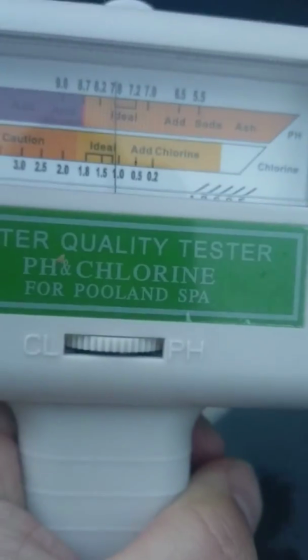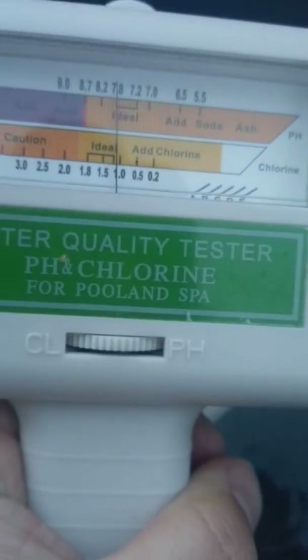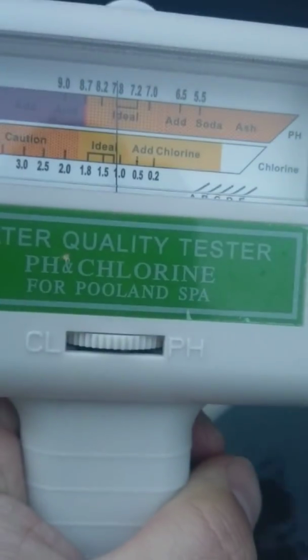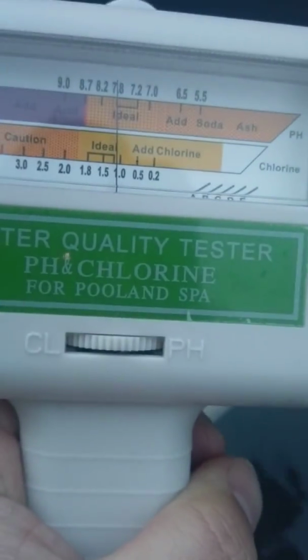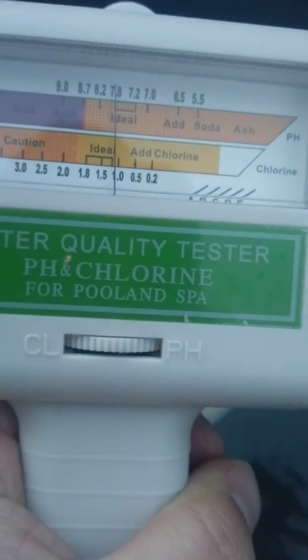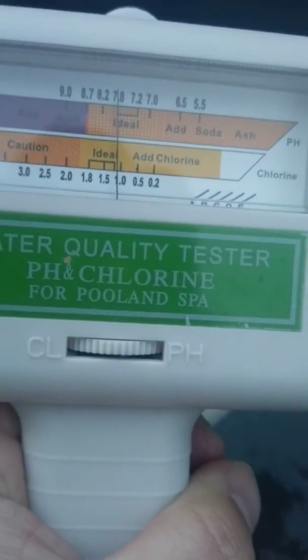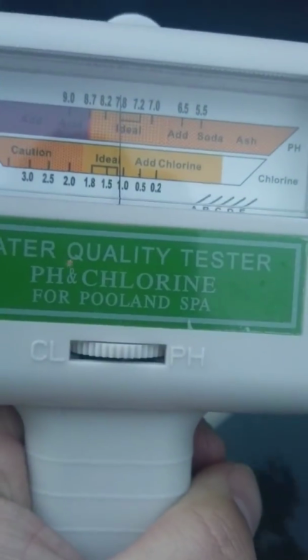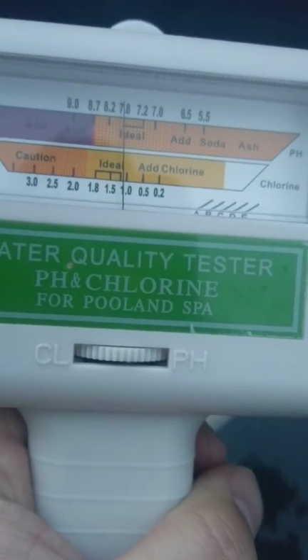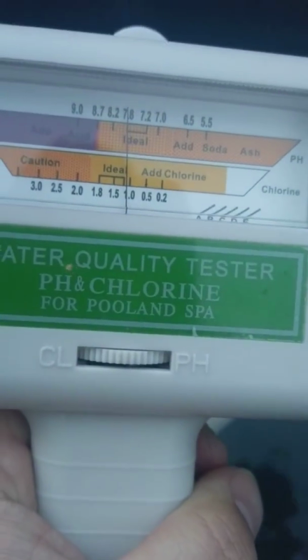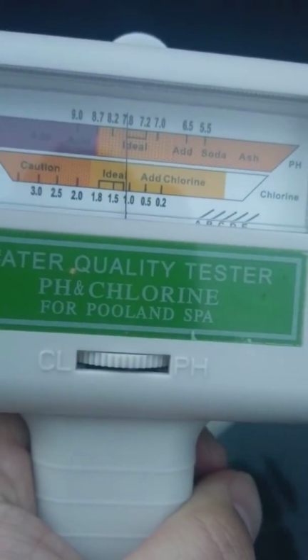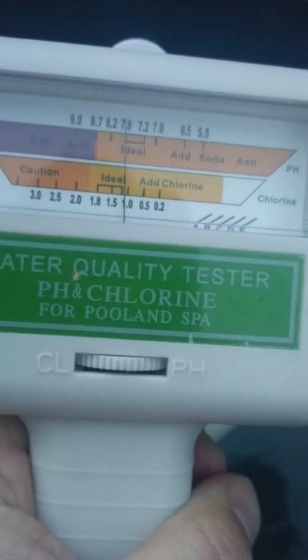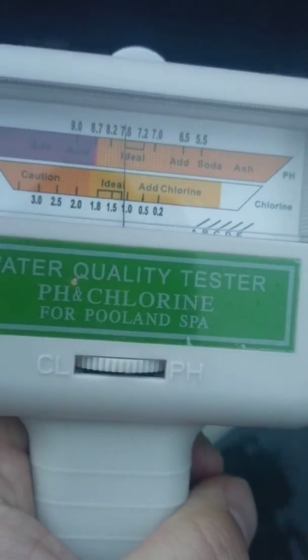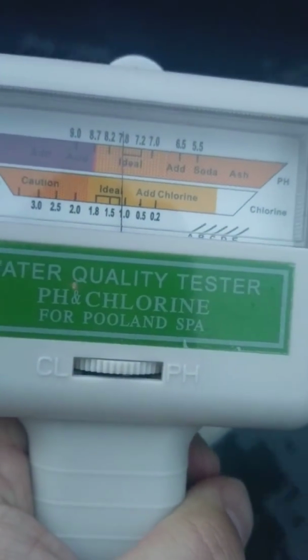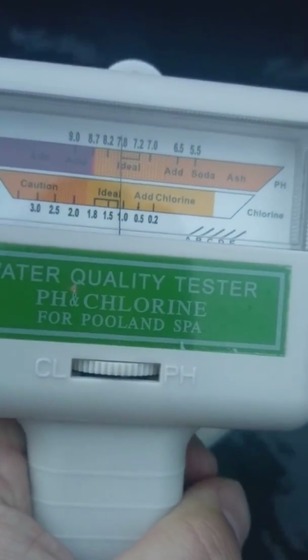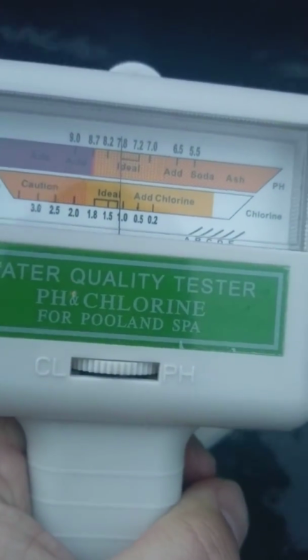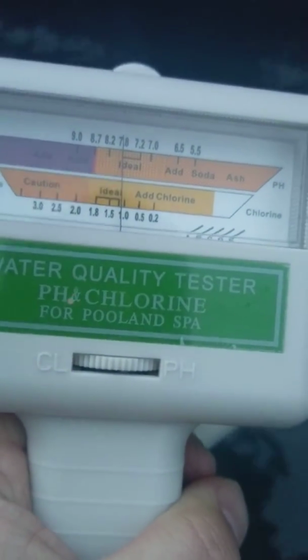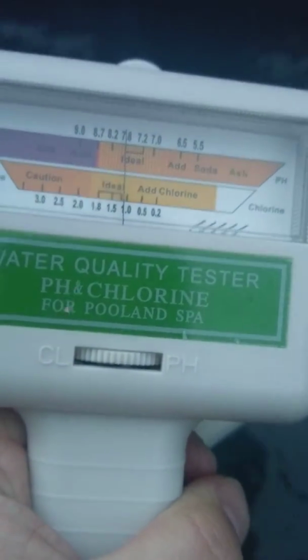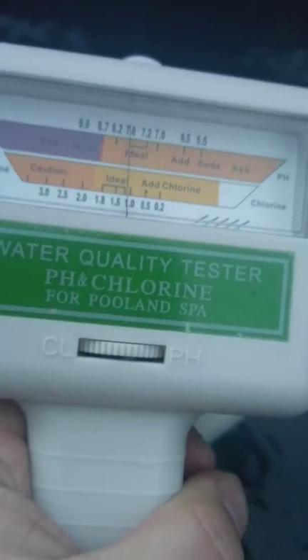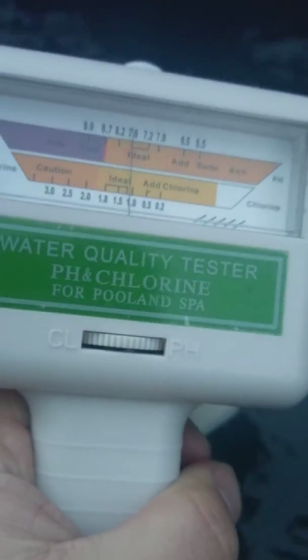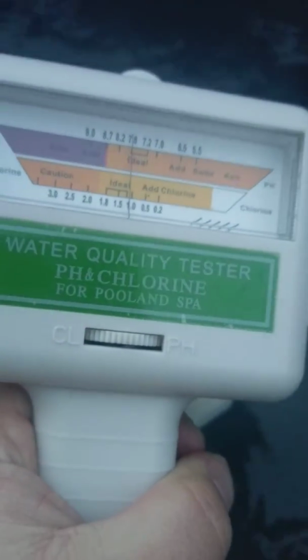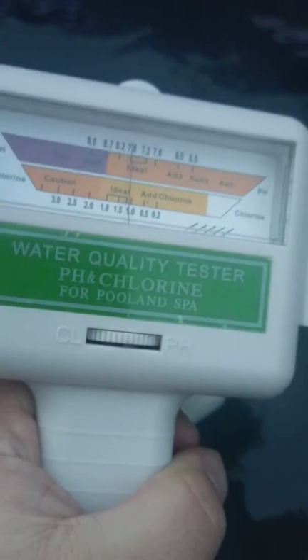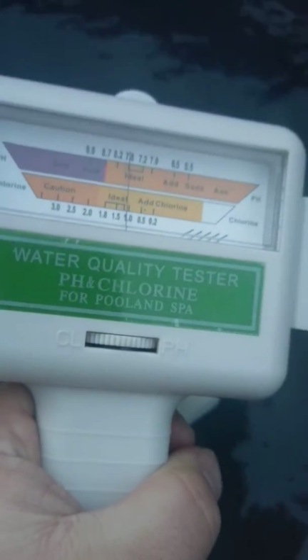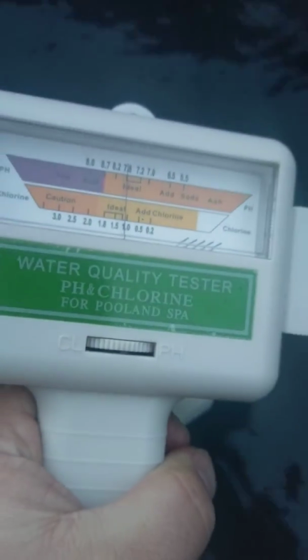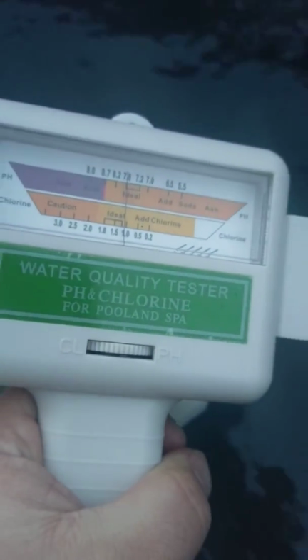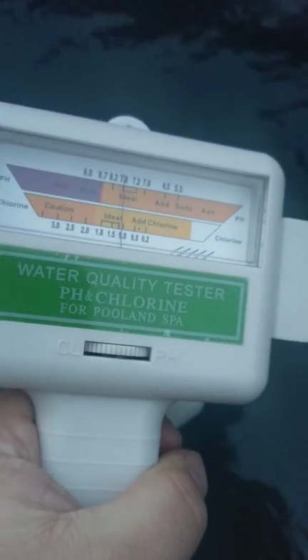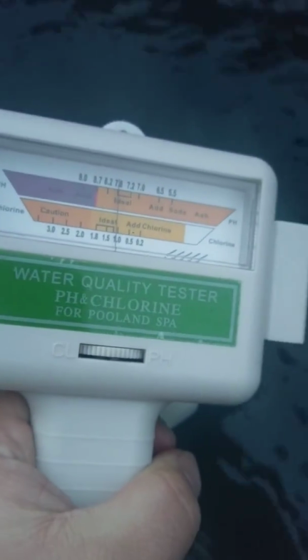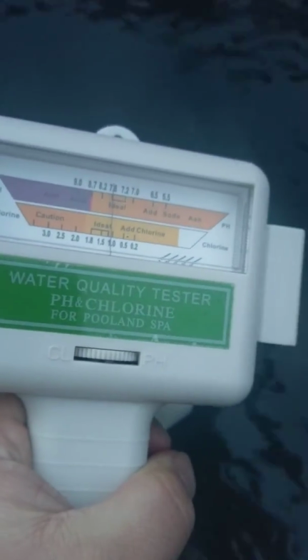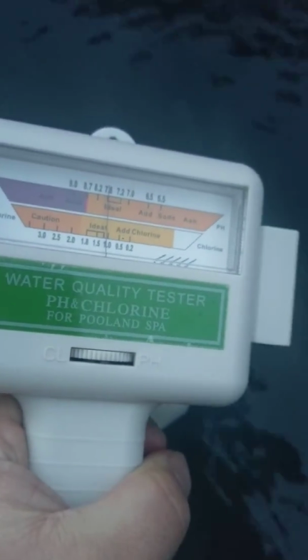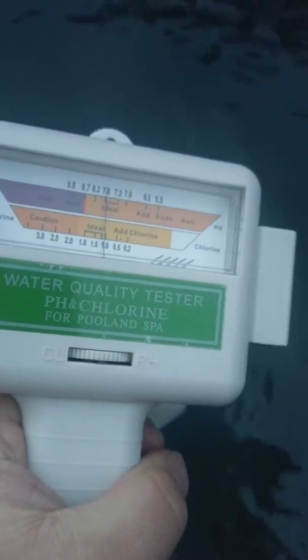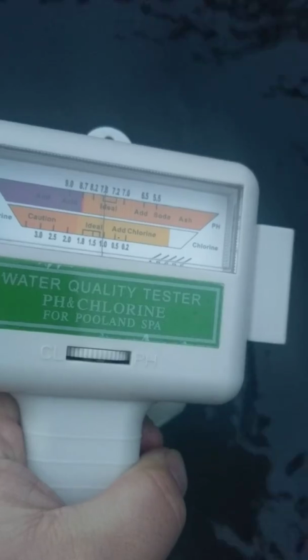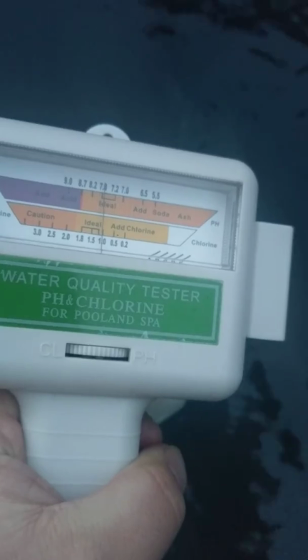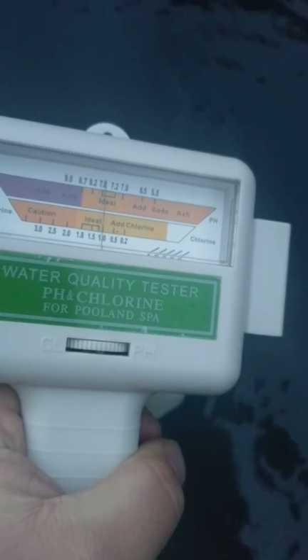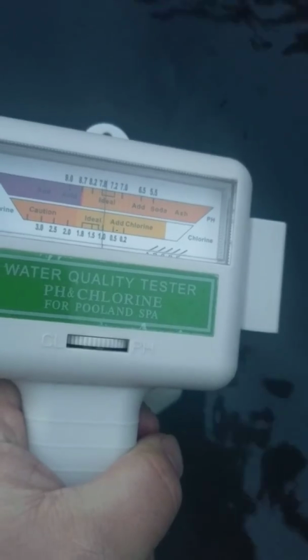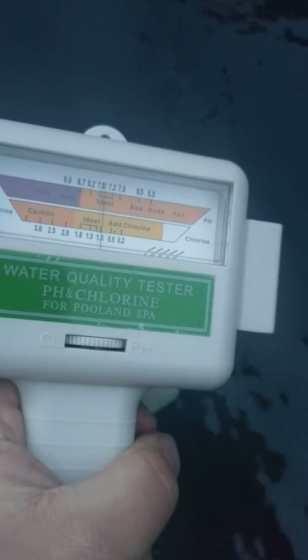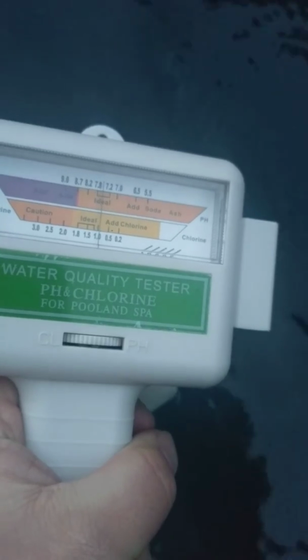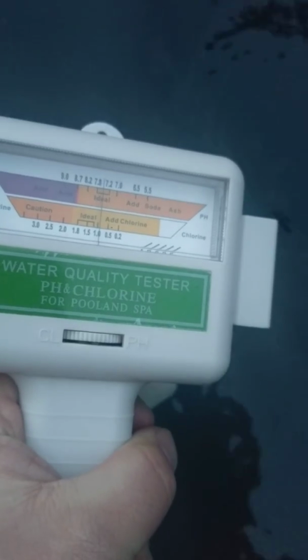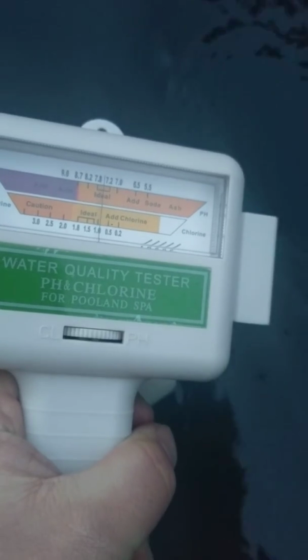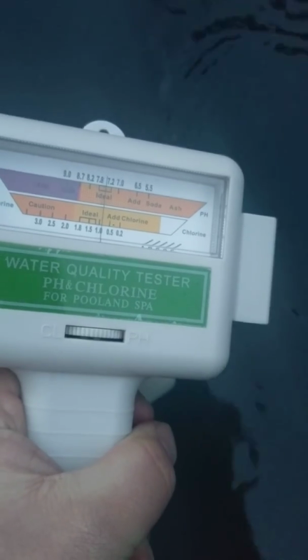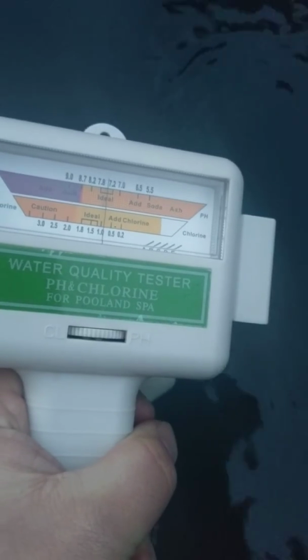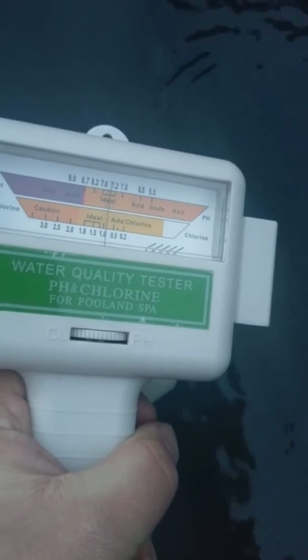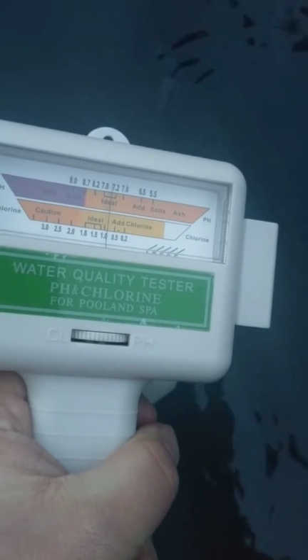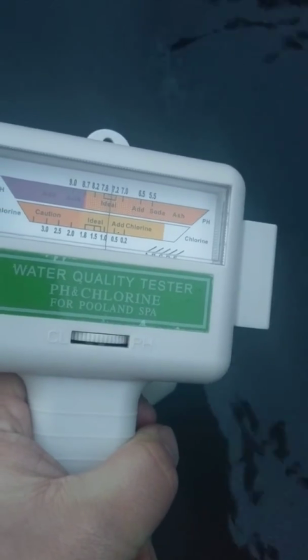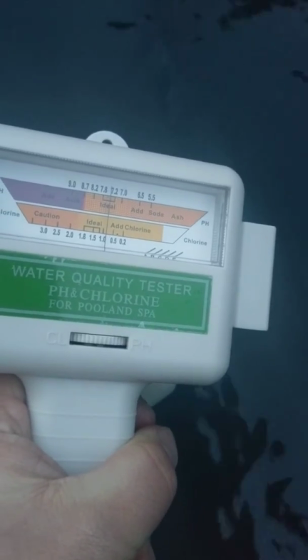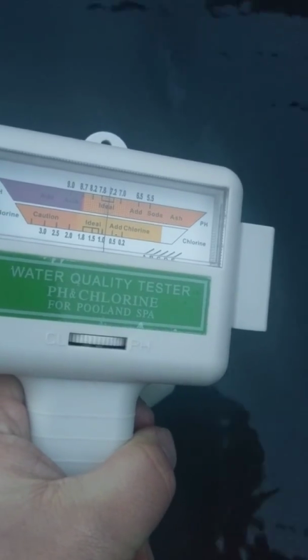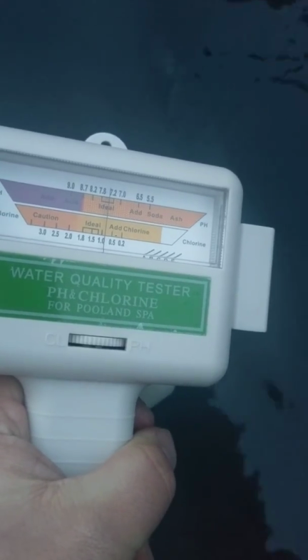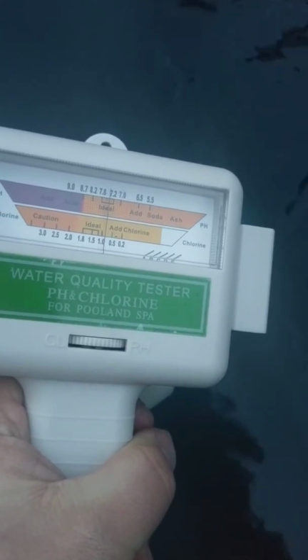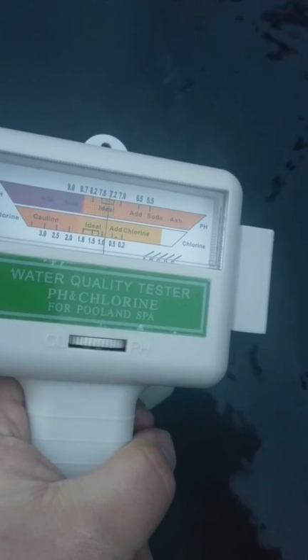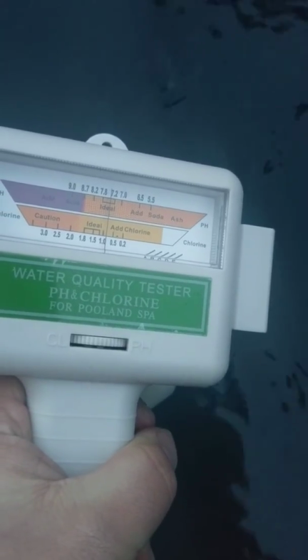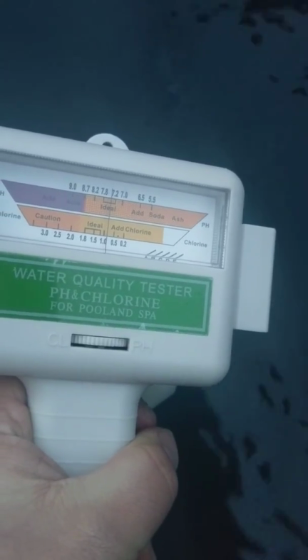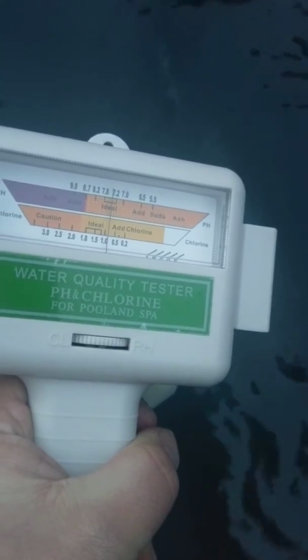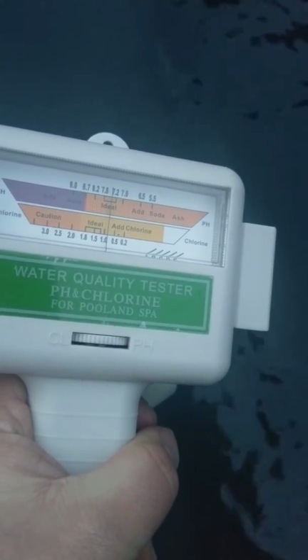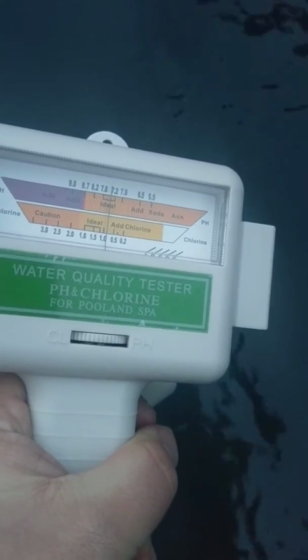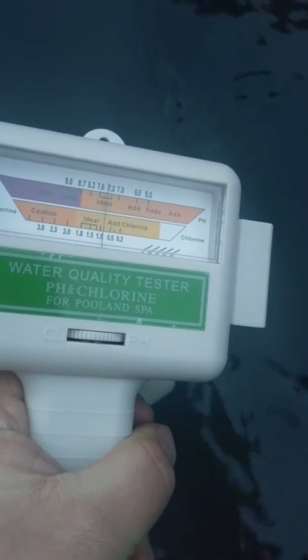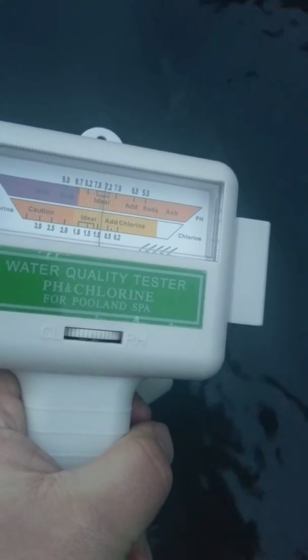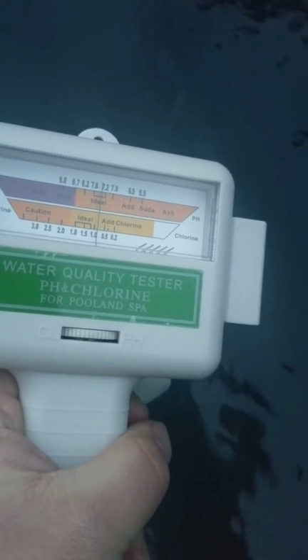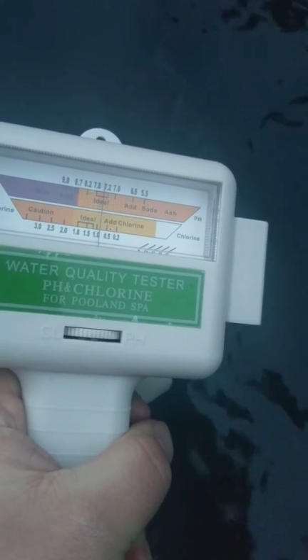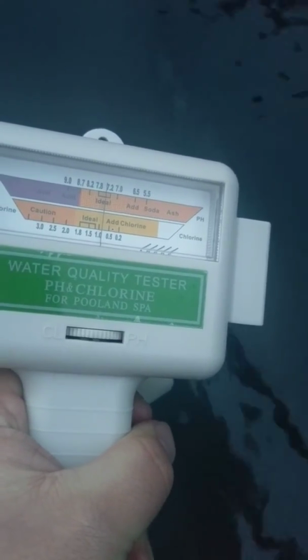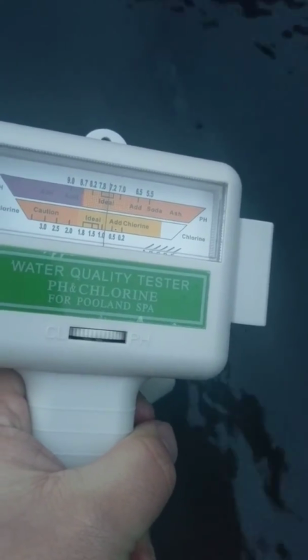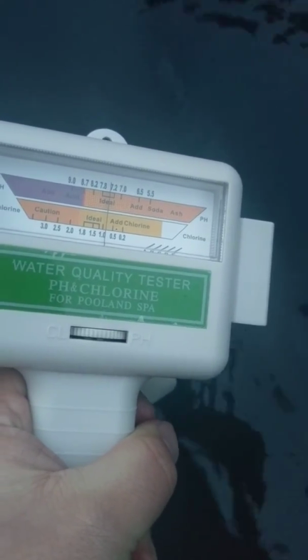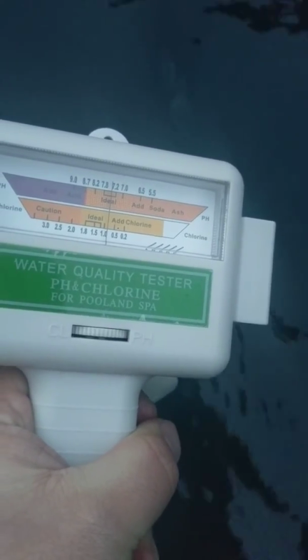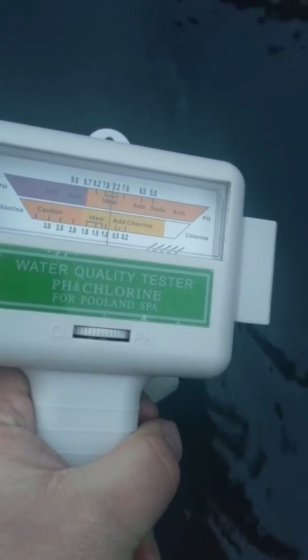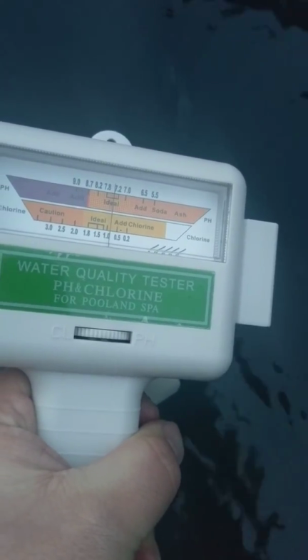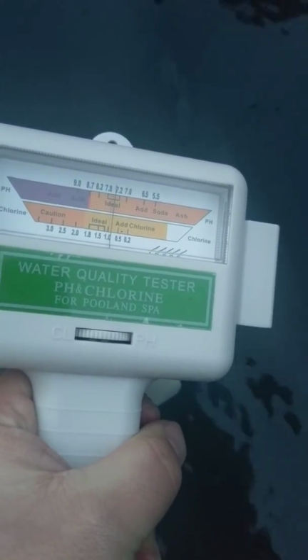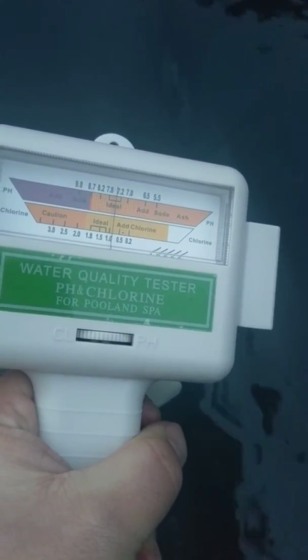Put the needle back in the water, and it drops to 7.2.